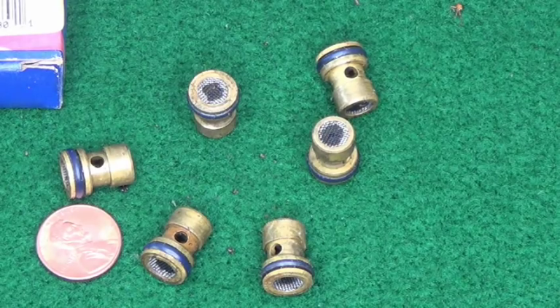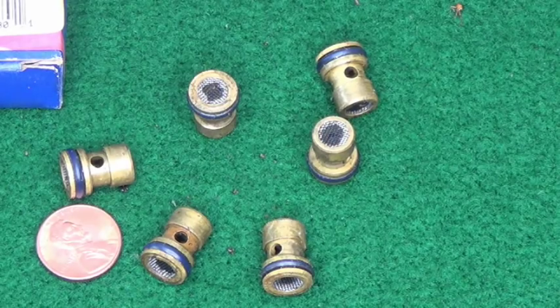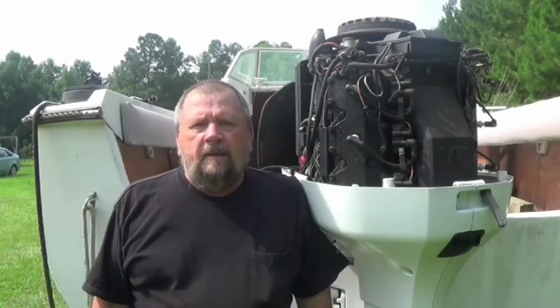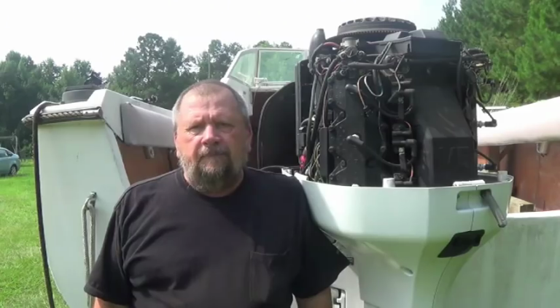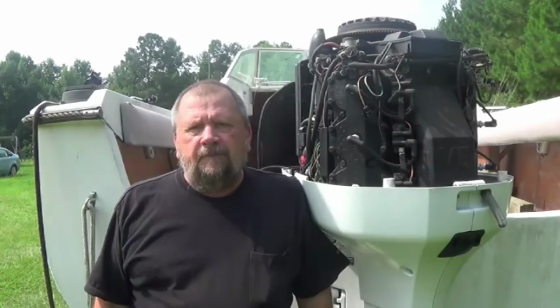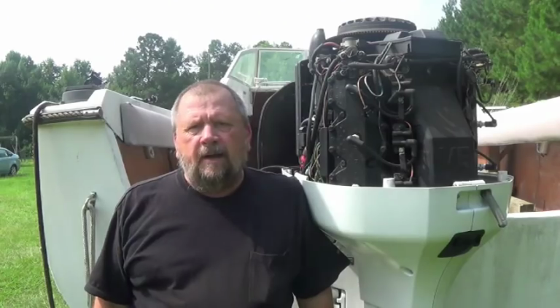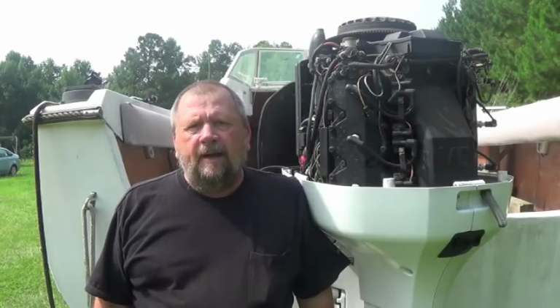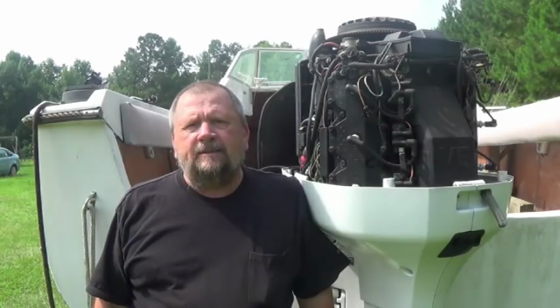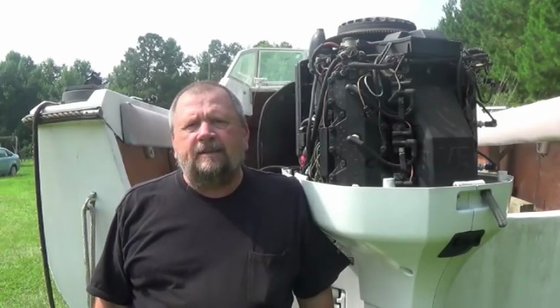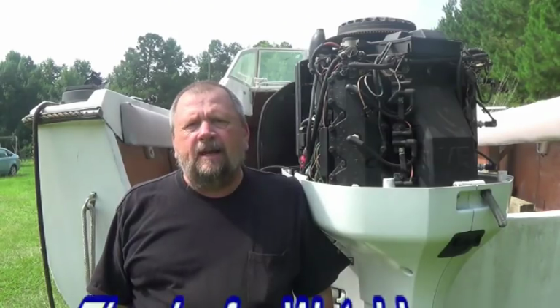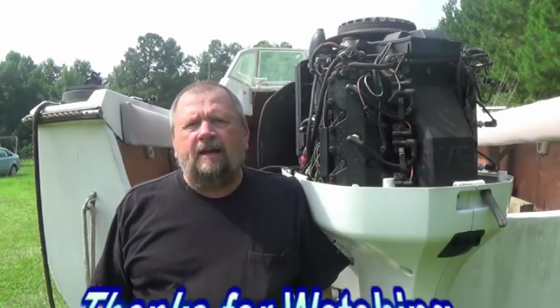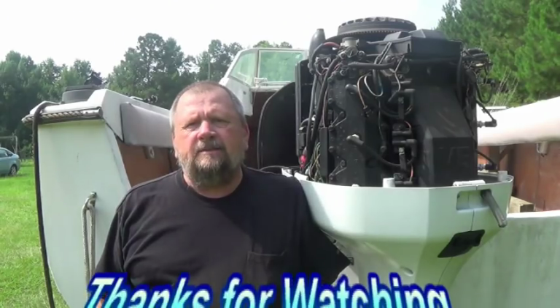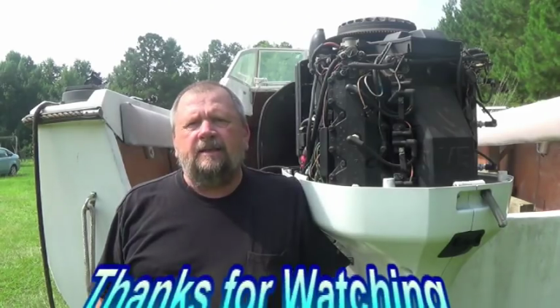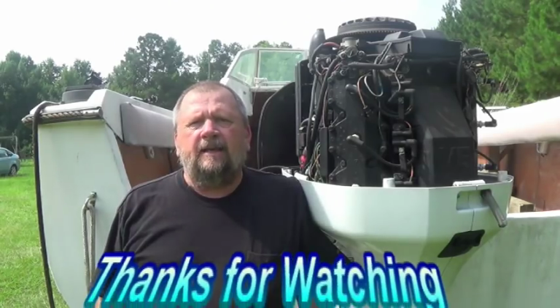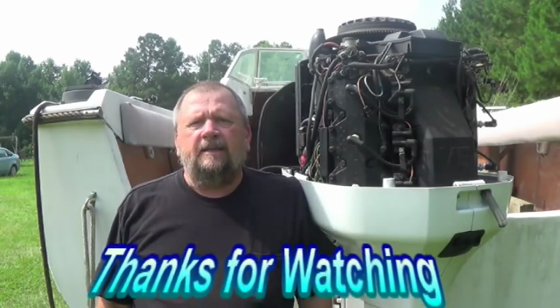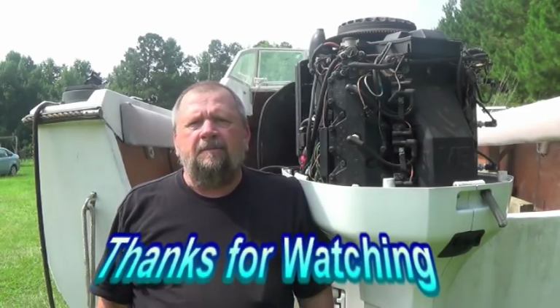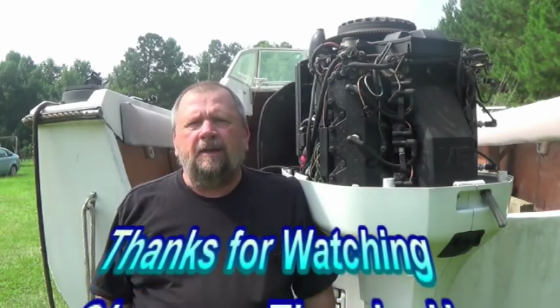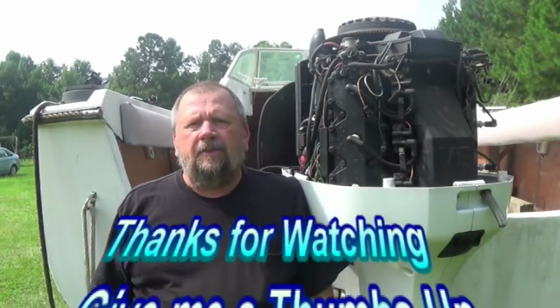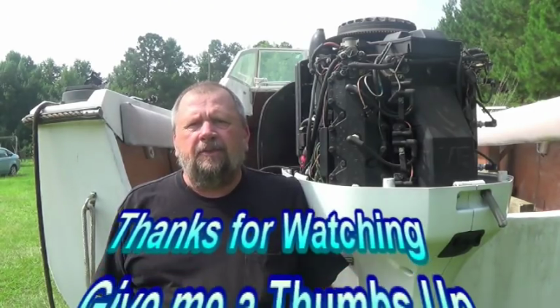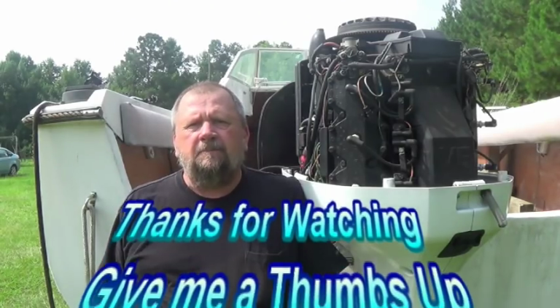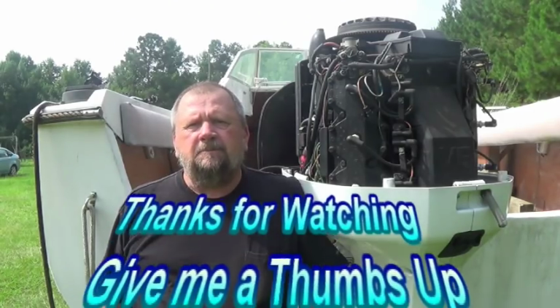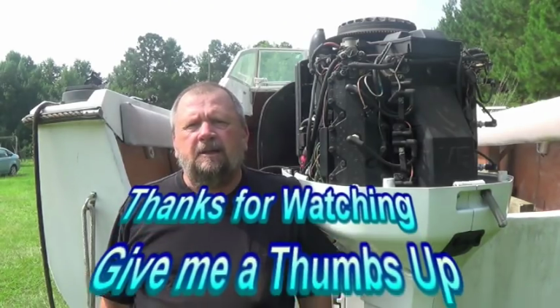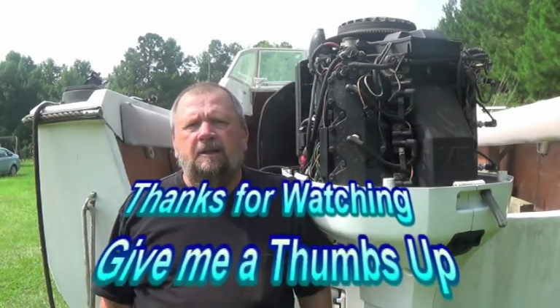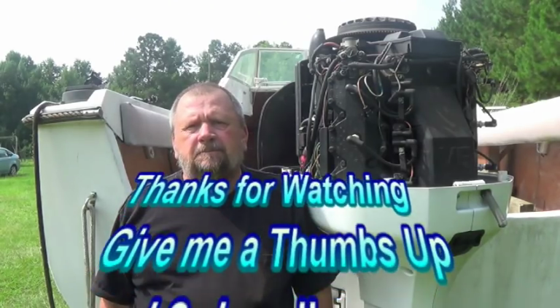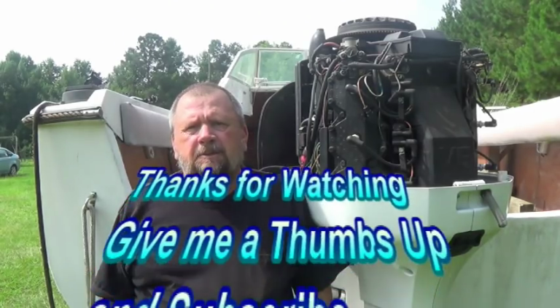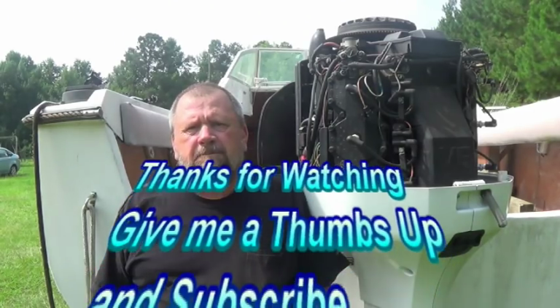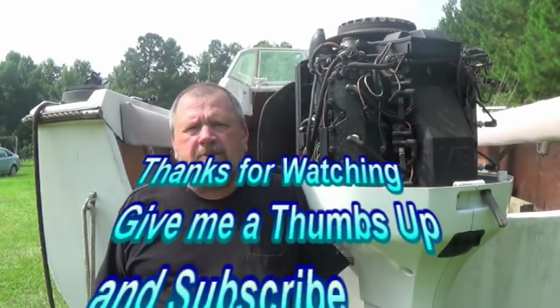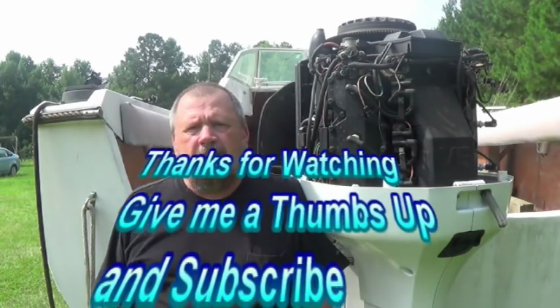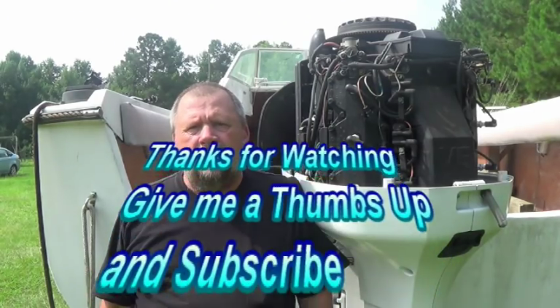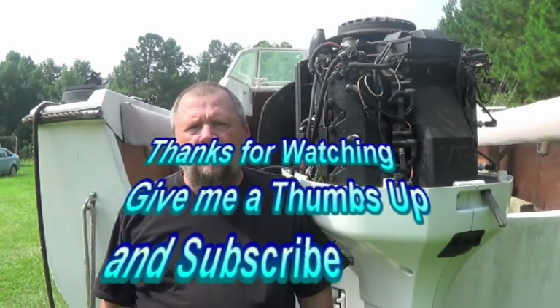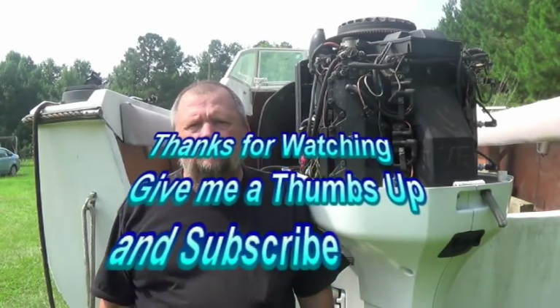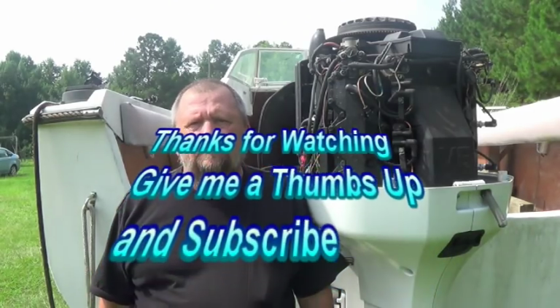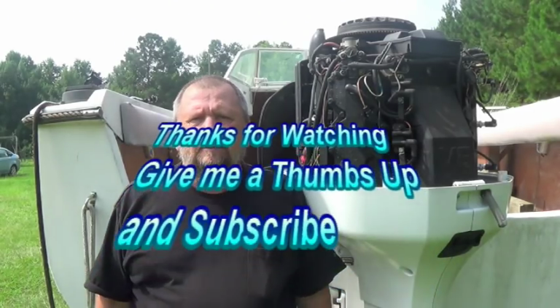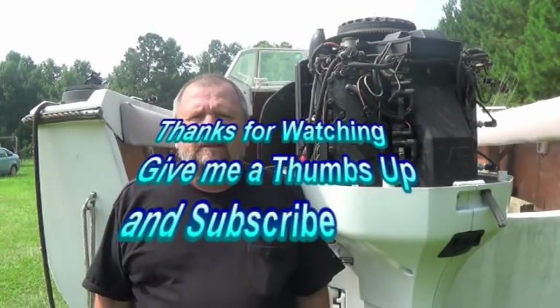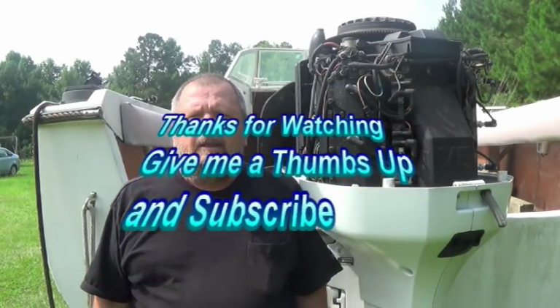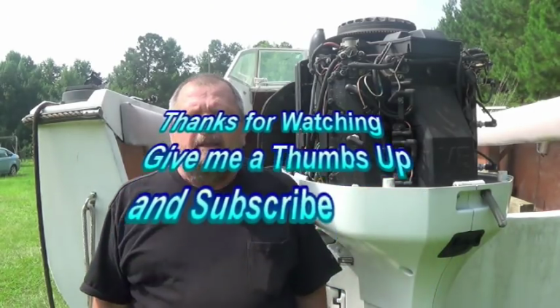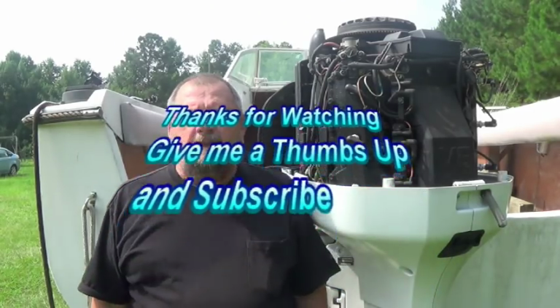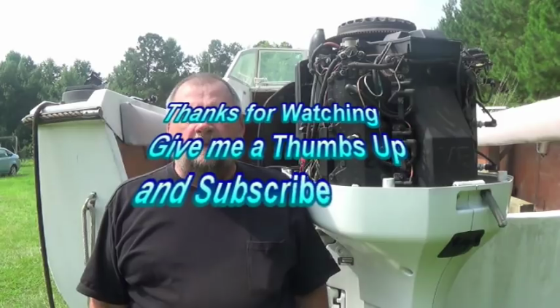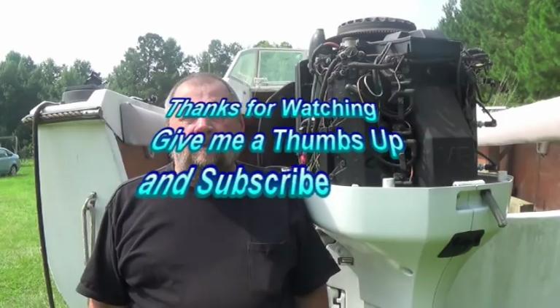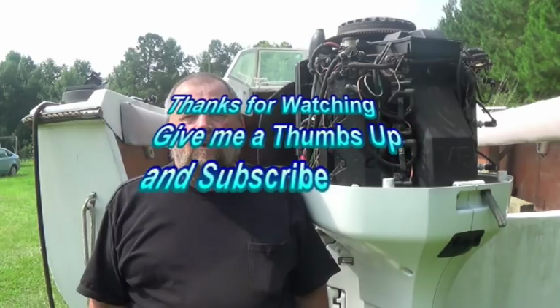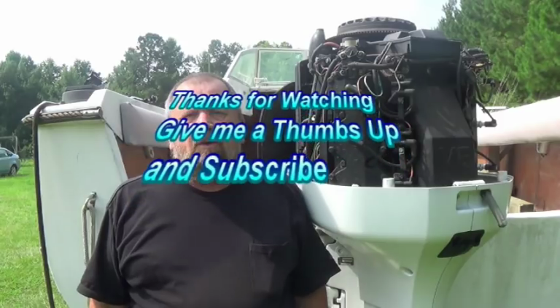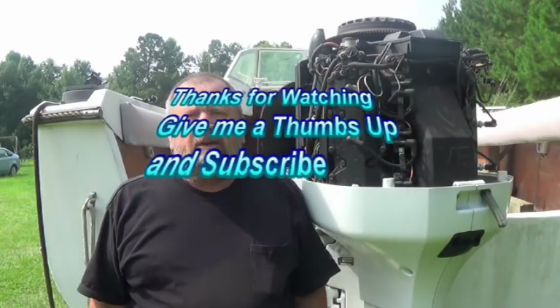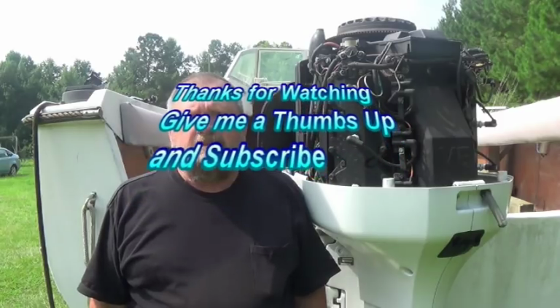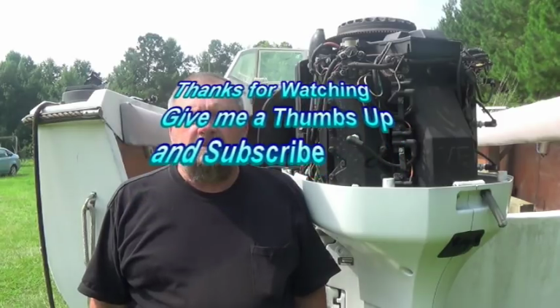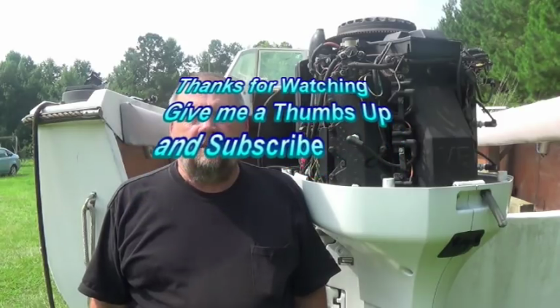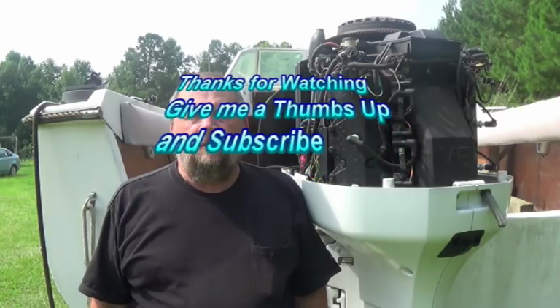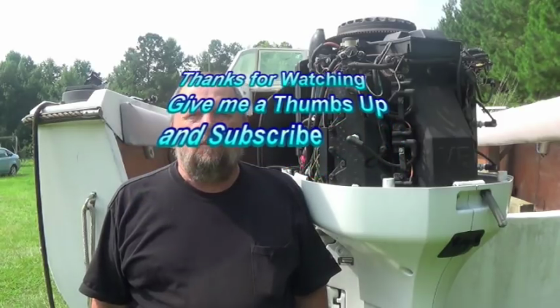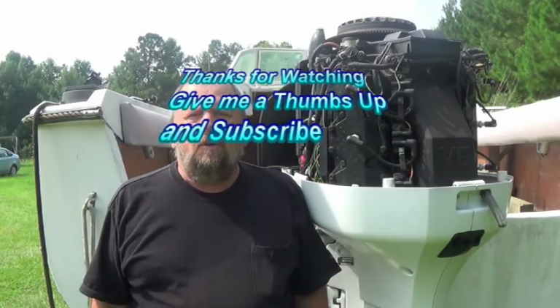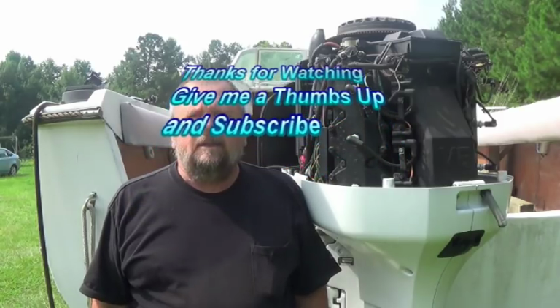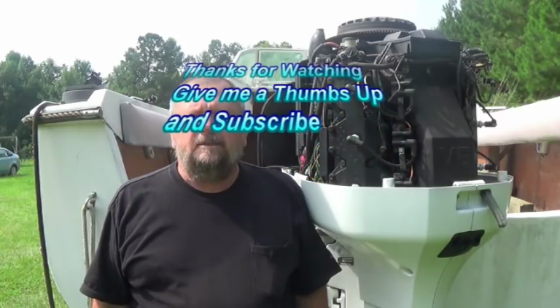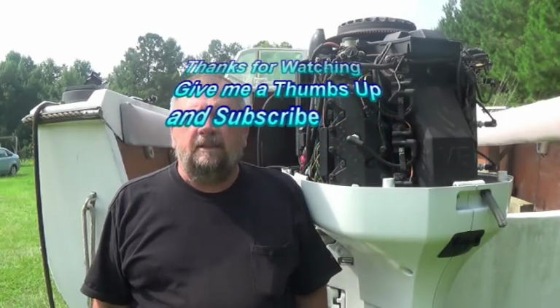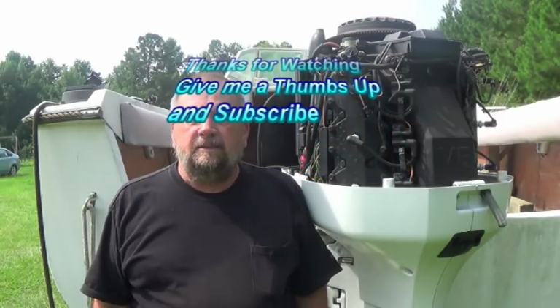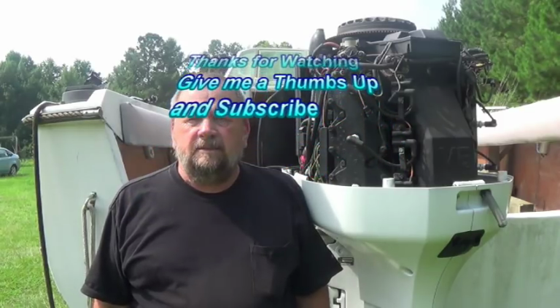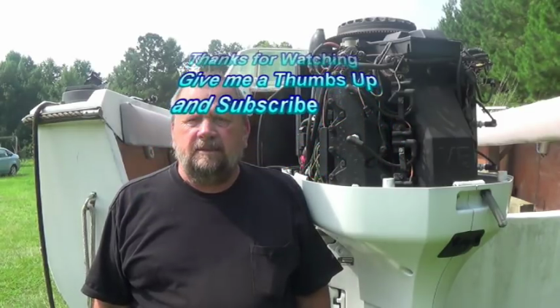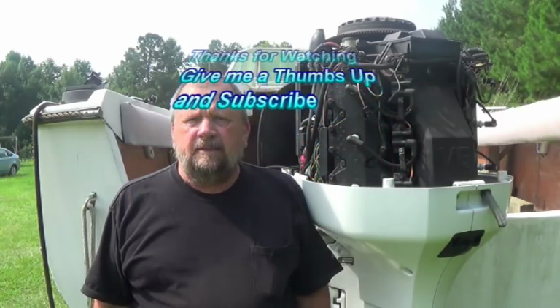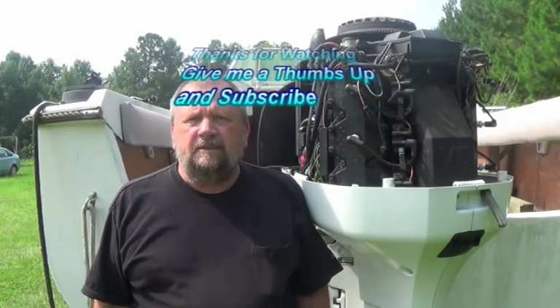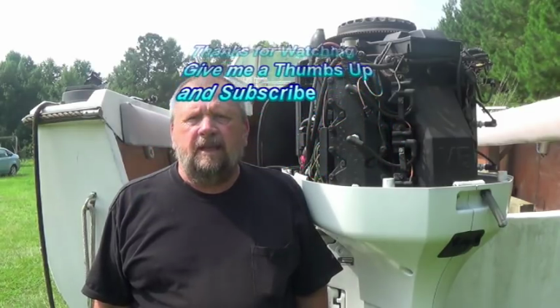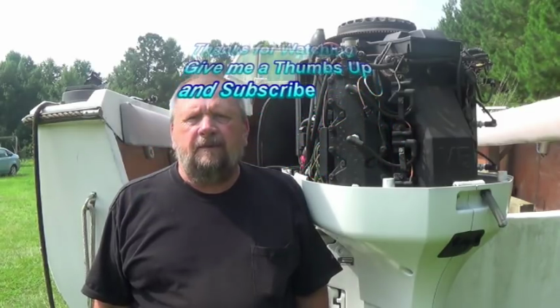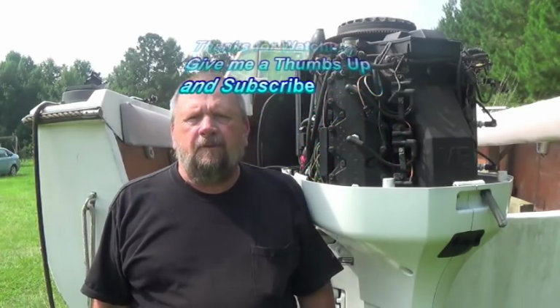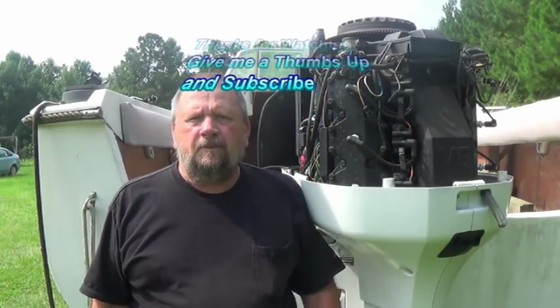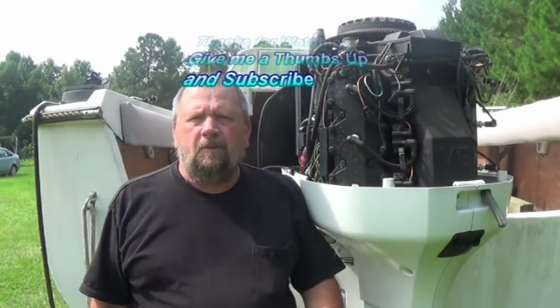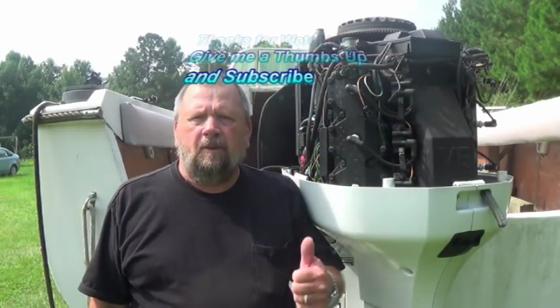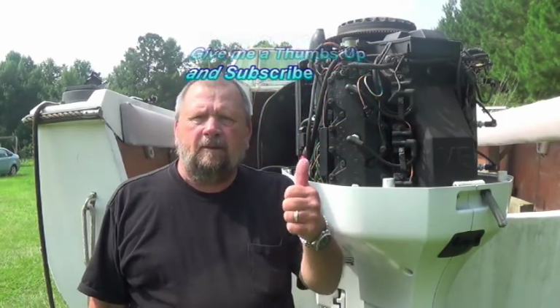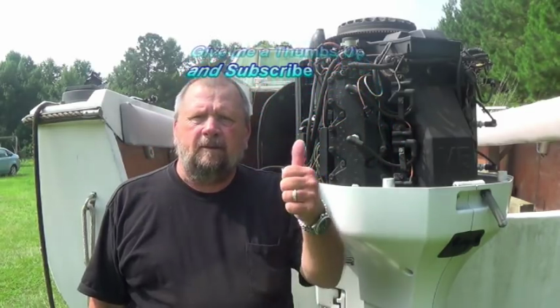If you like the content, give me a thumbs up, subscribe, and always keep watching. Stay safe on the water.